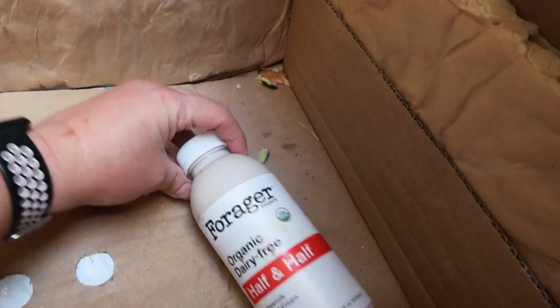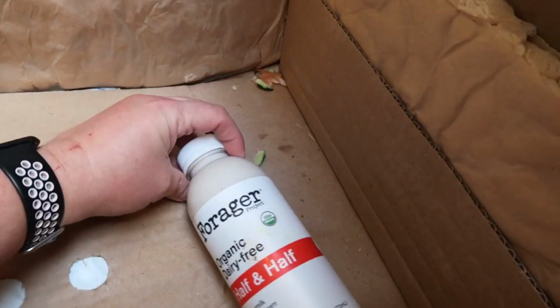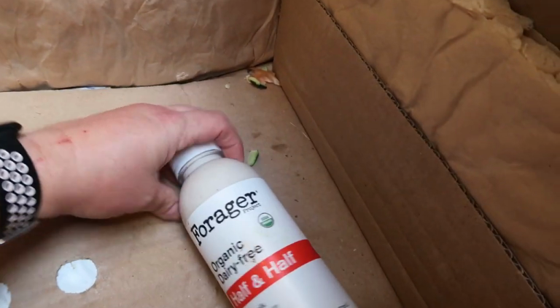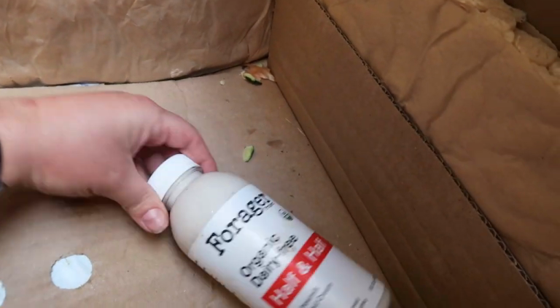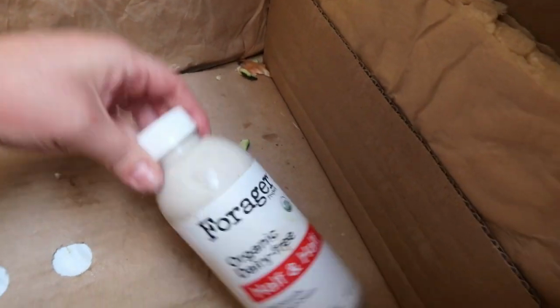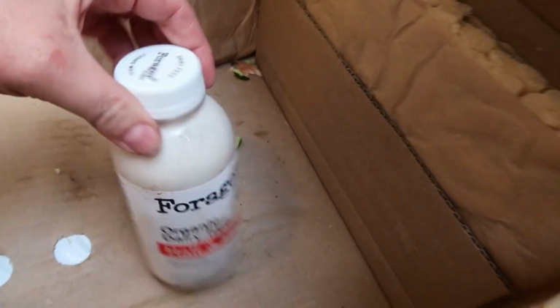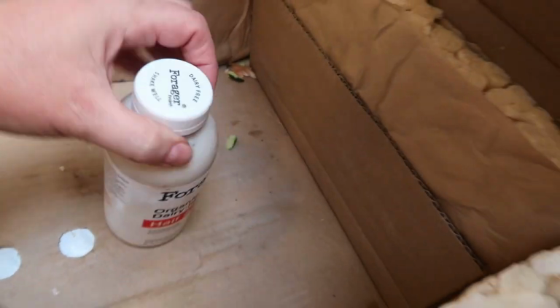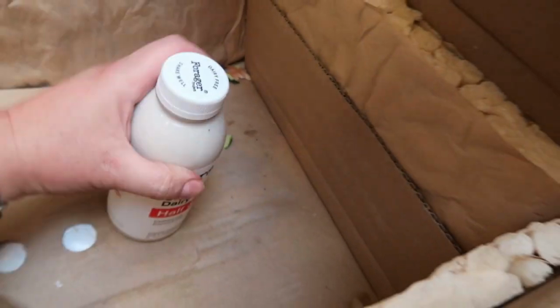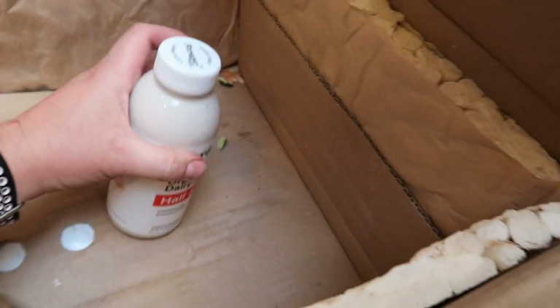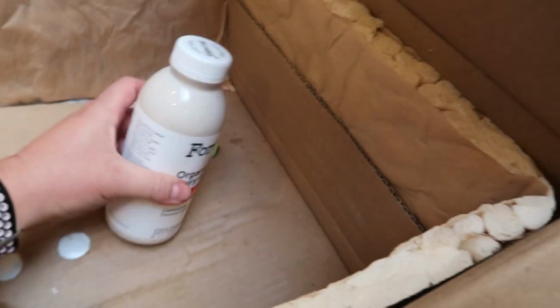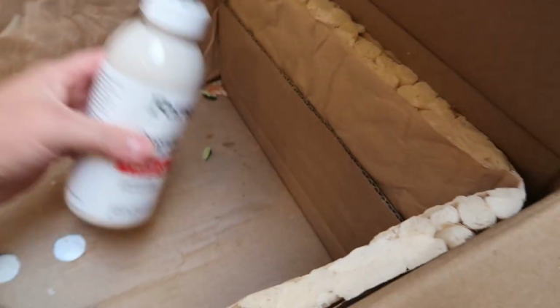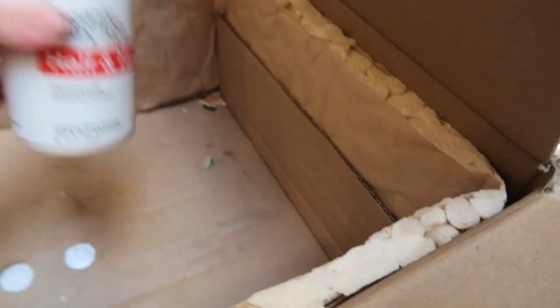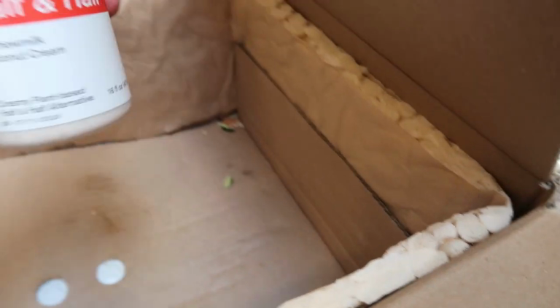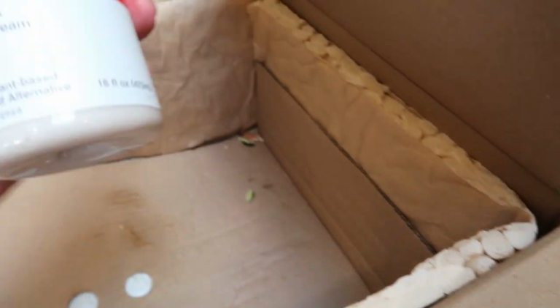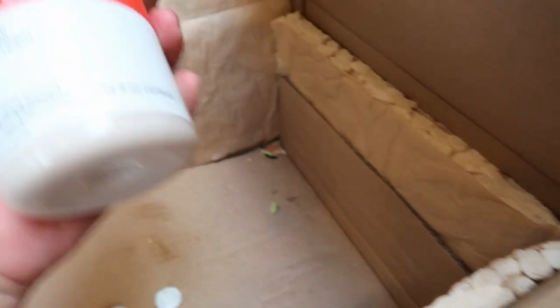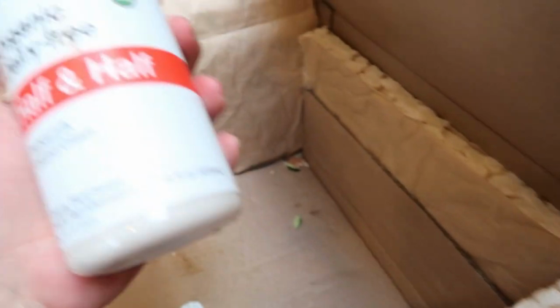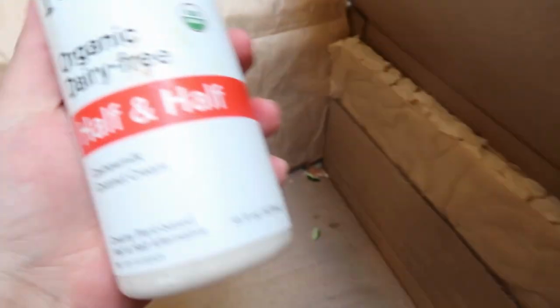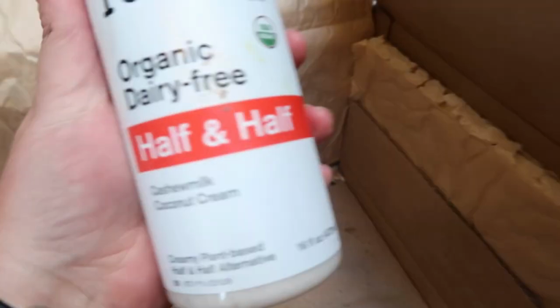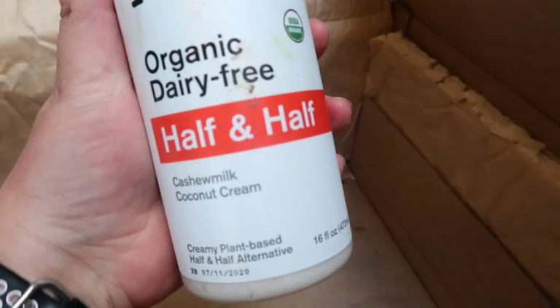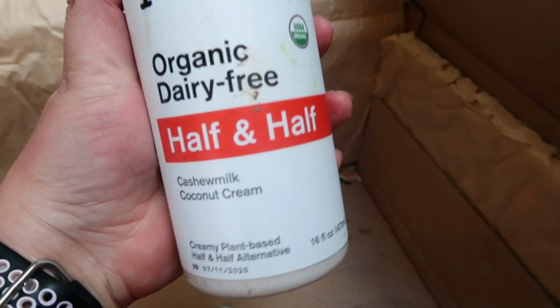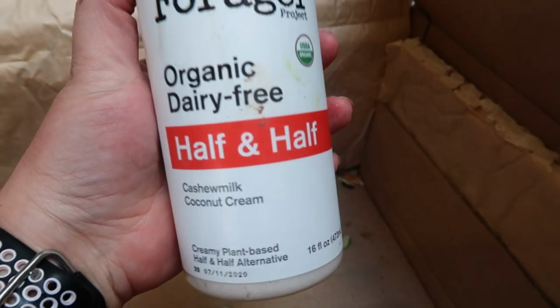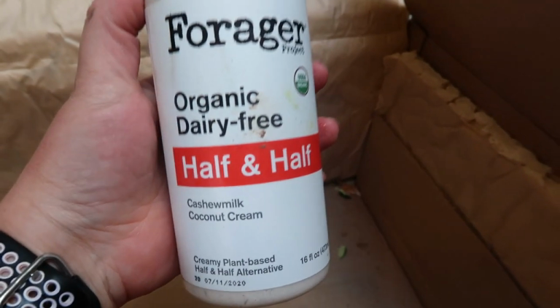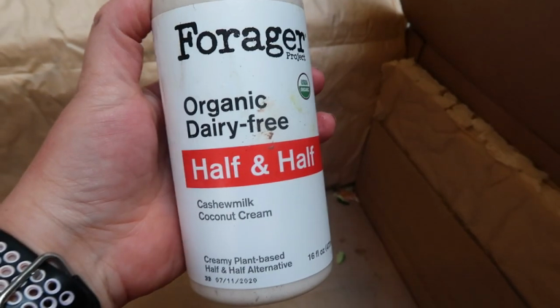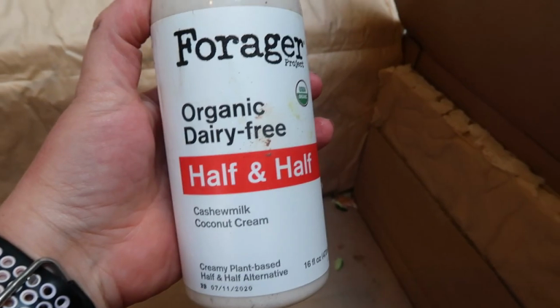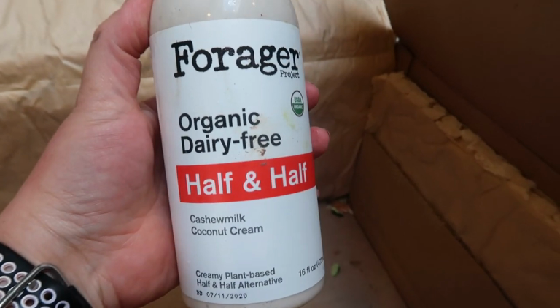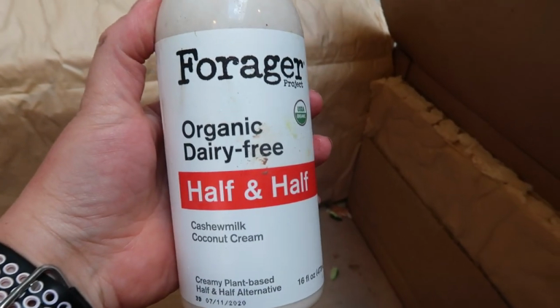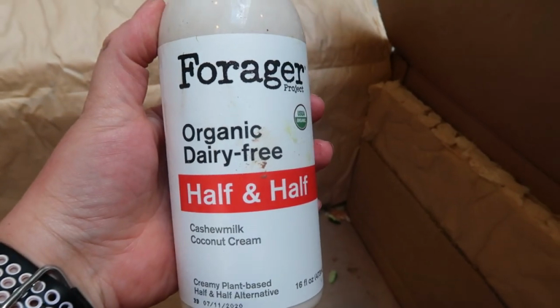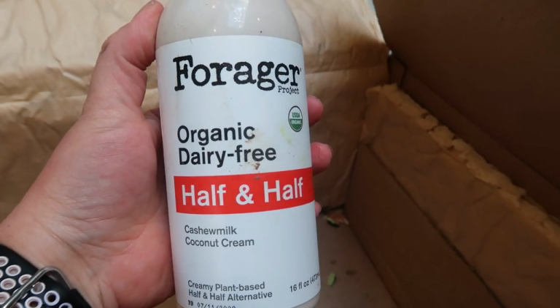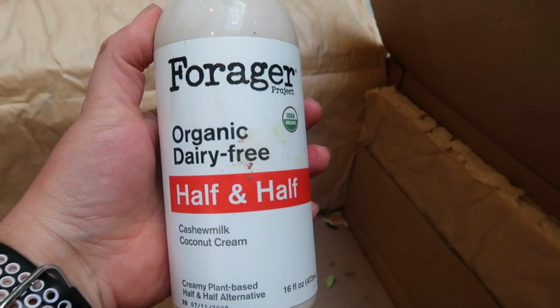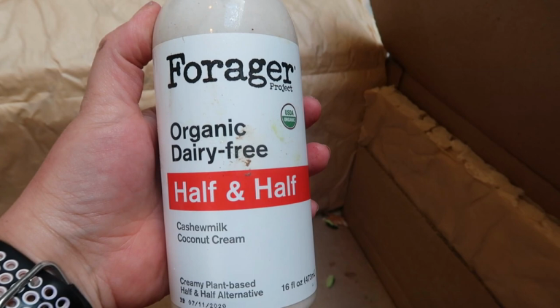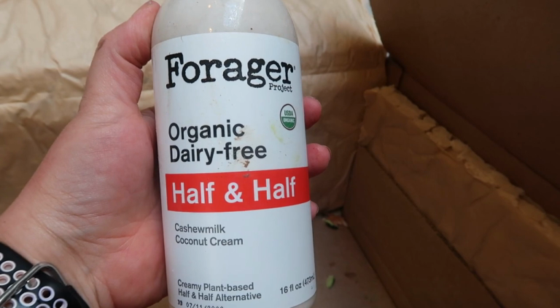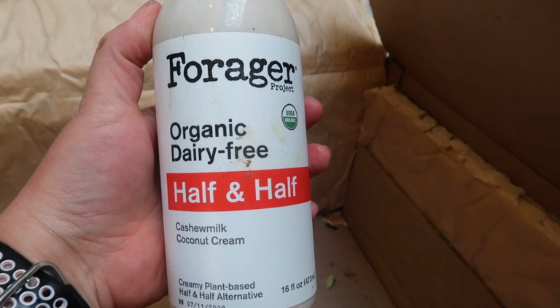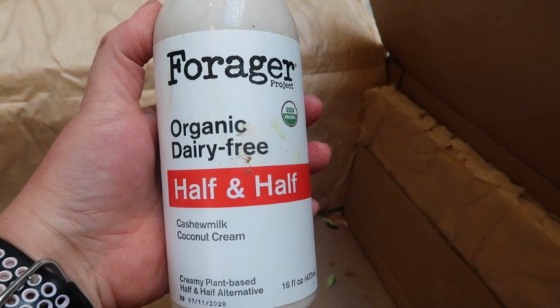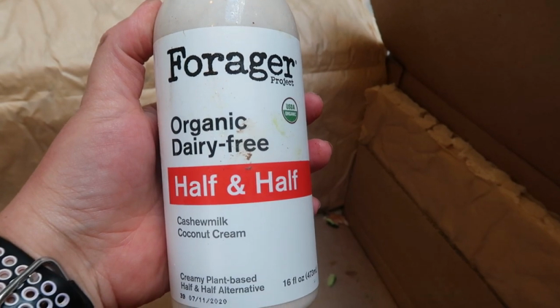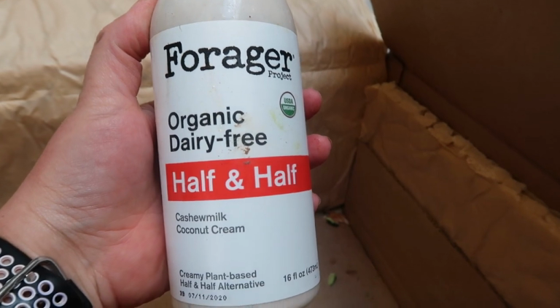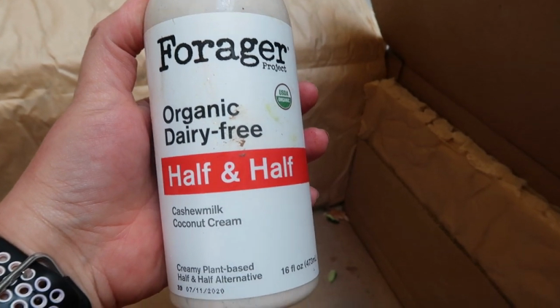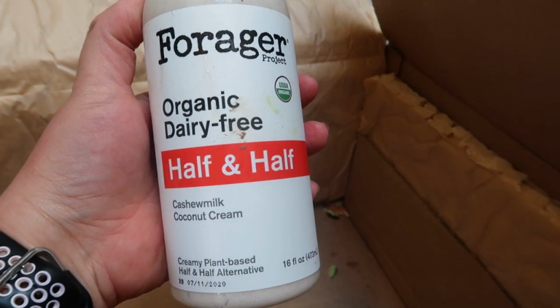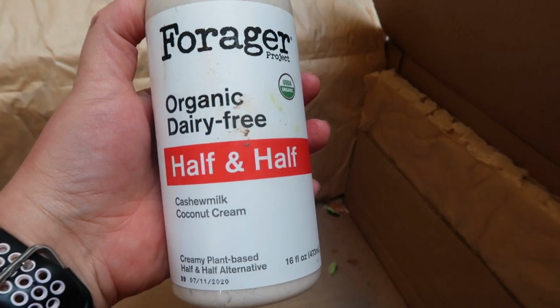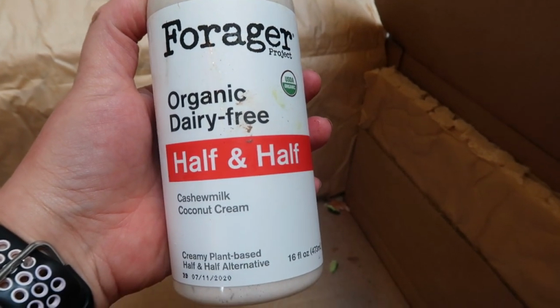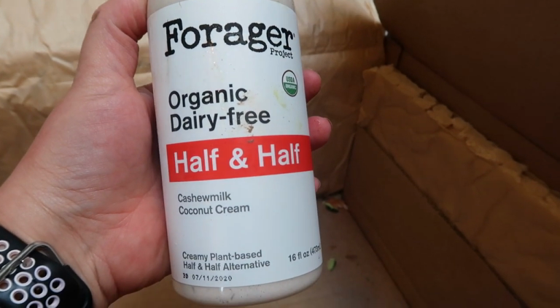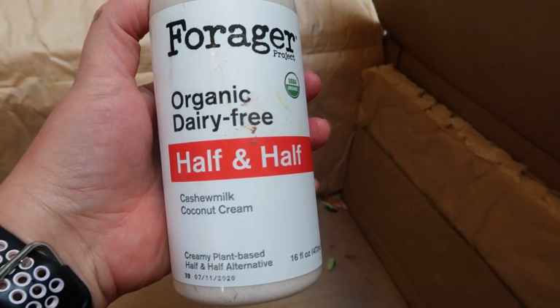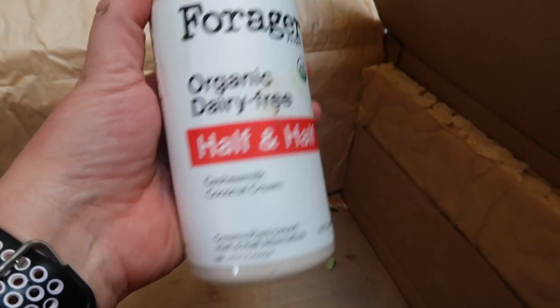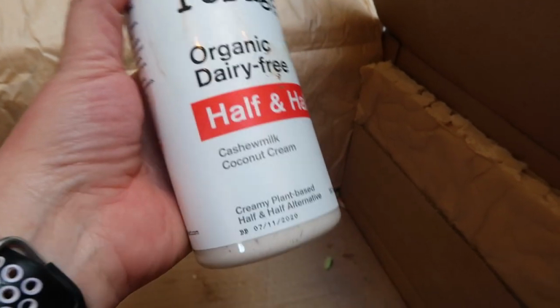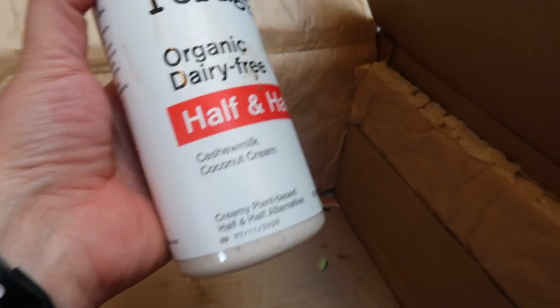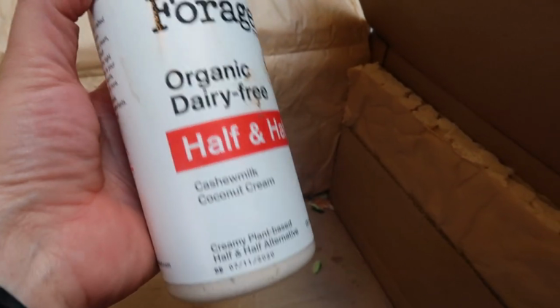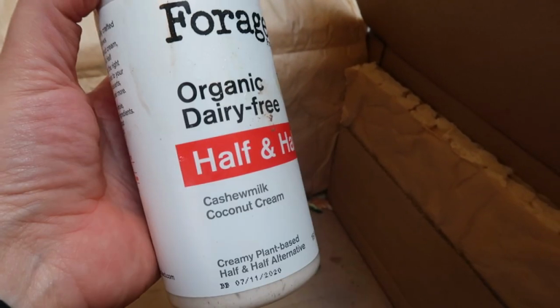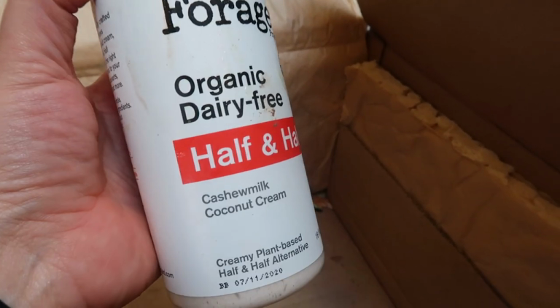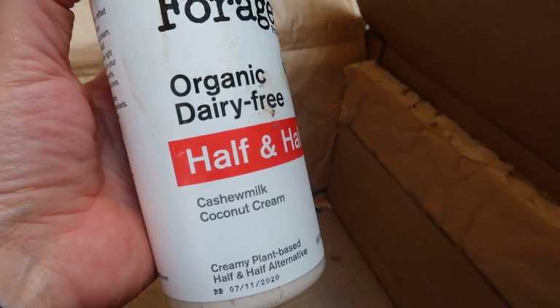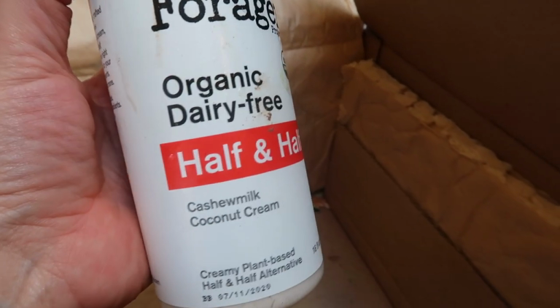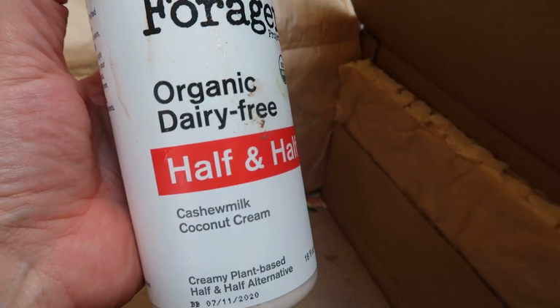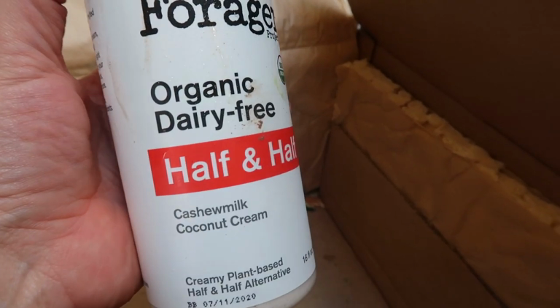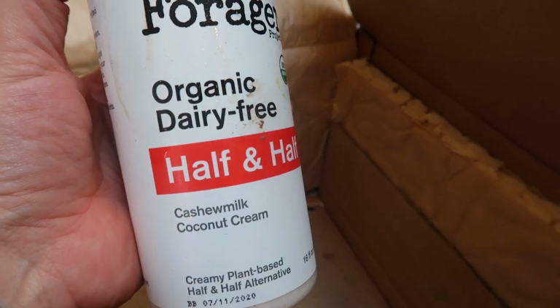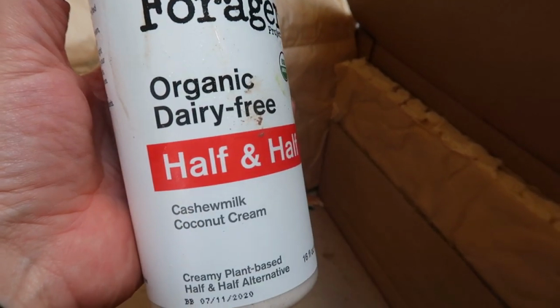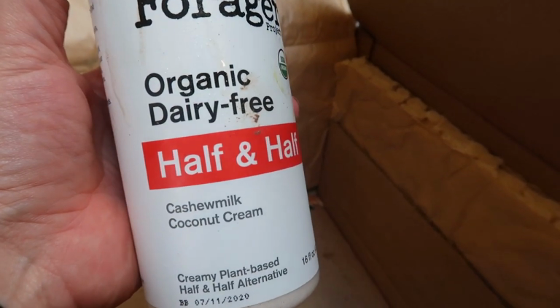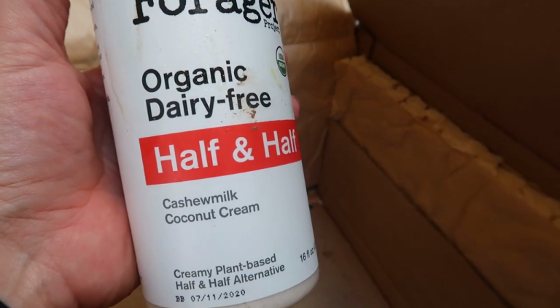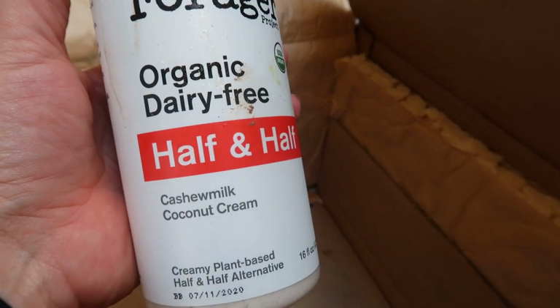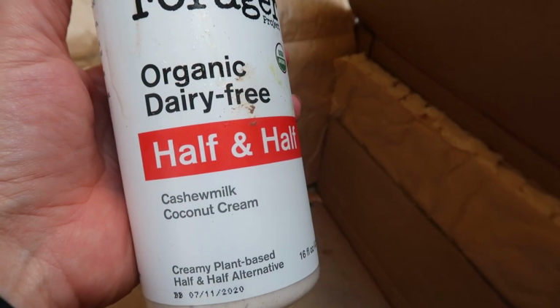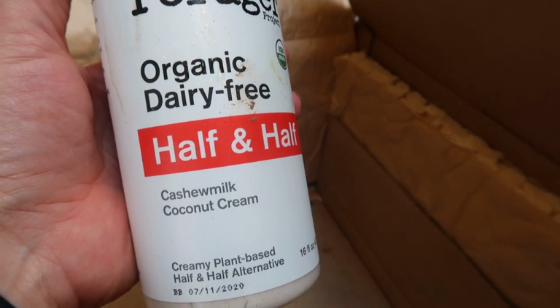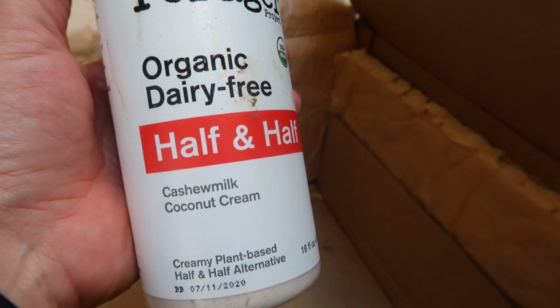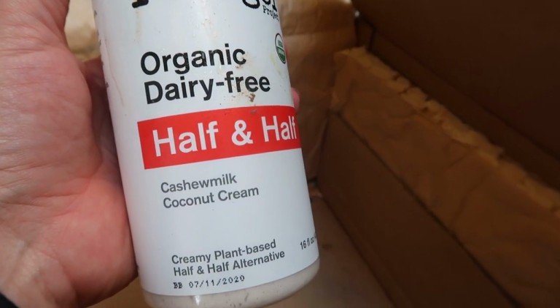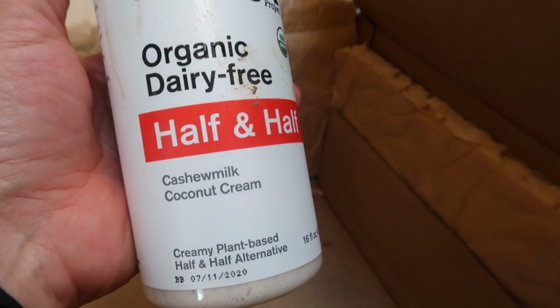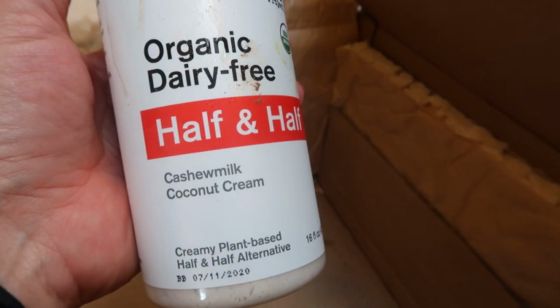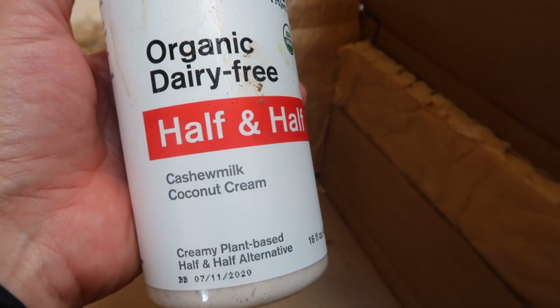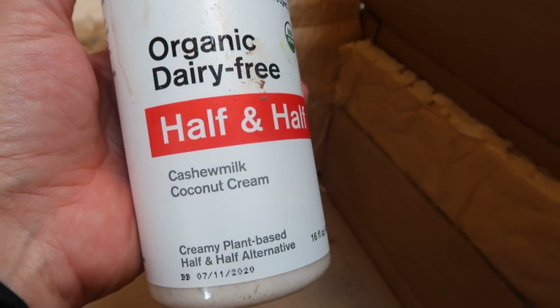This is the thing I'm most excited about - I love my Forager milk, and this is the Forager dairy-free half and half.